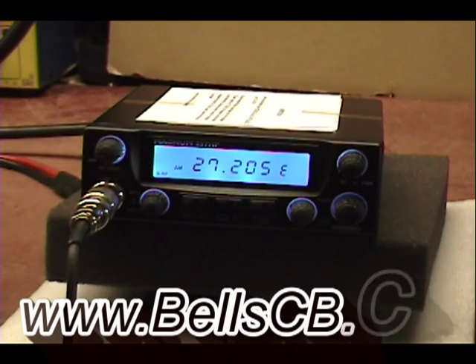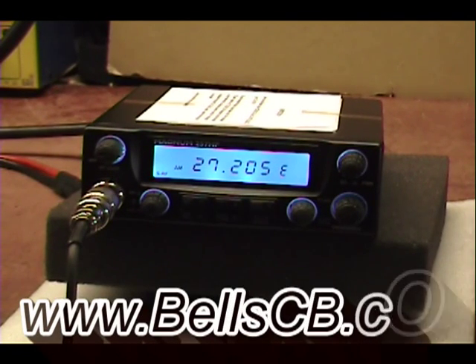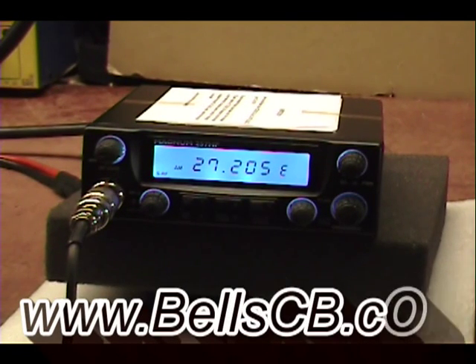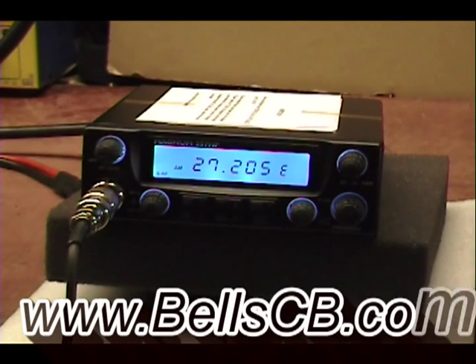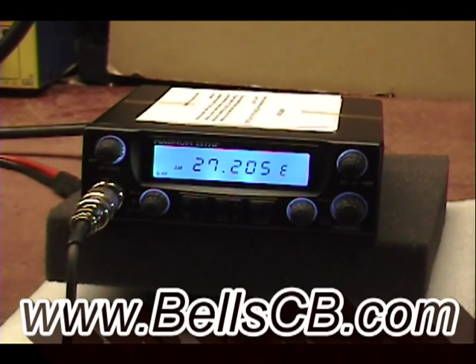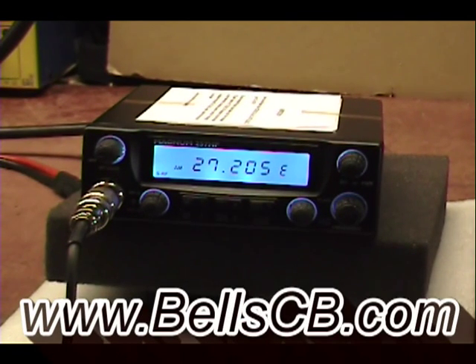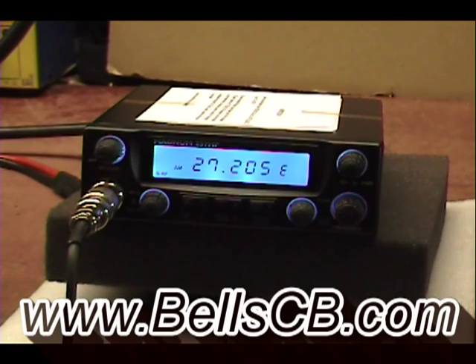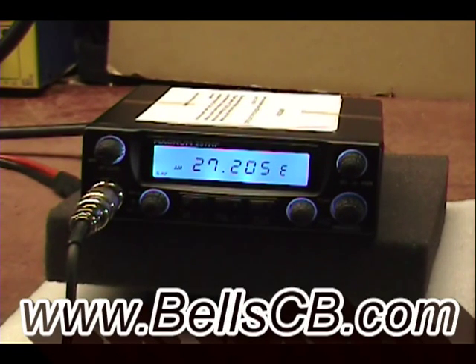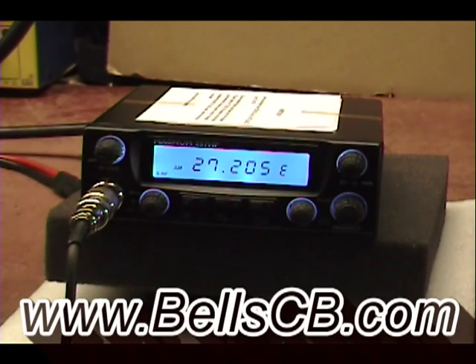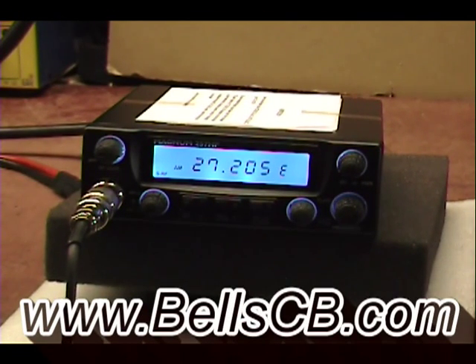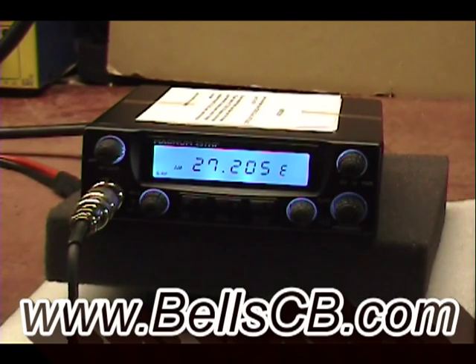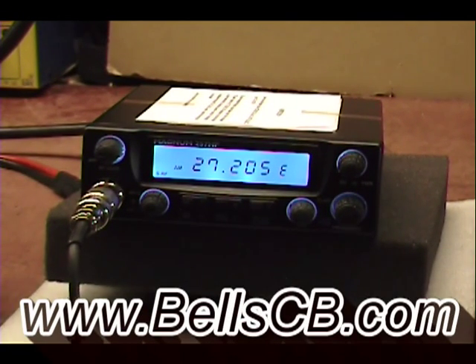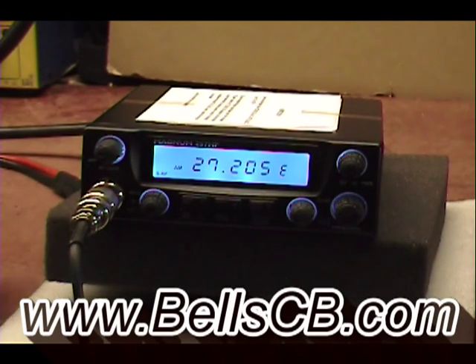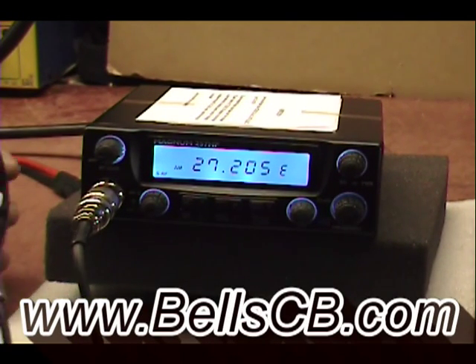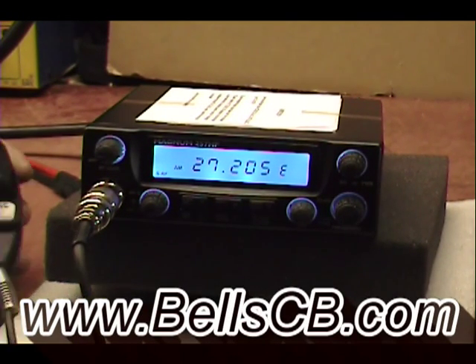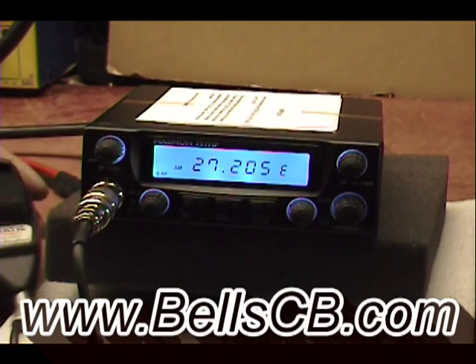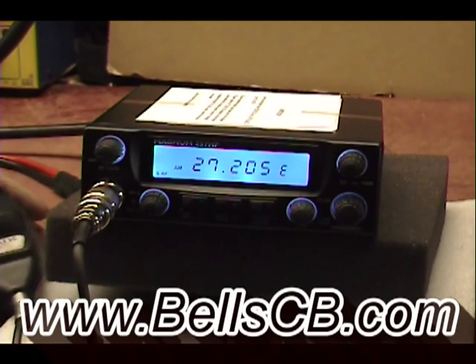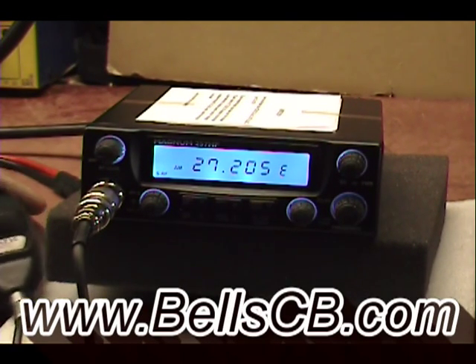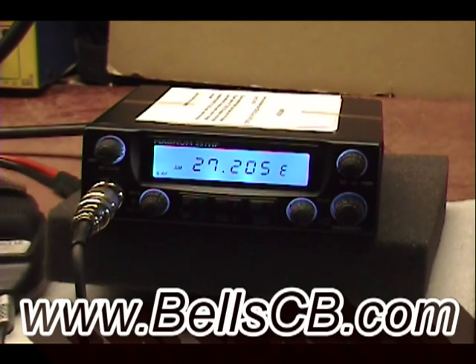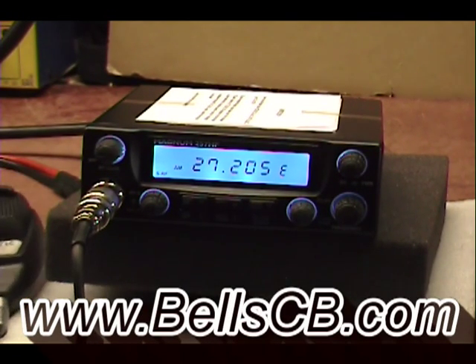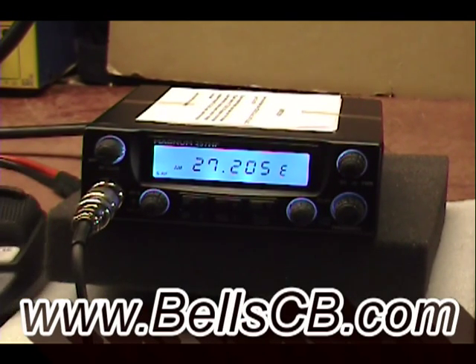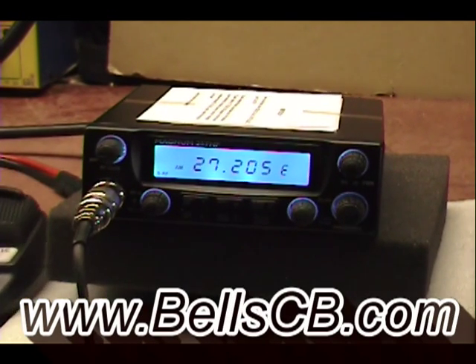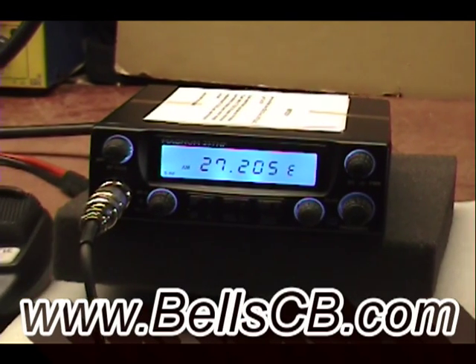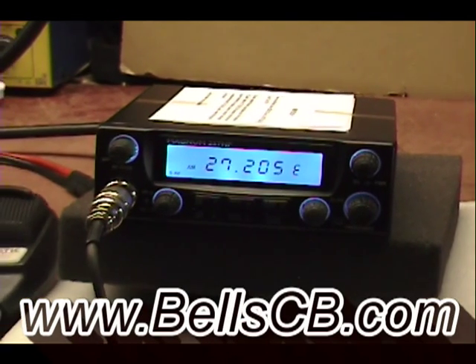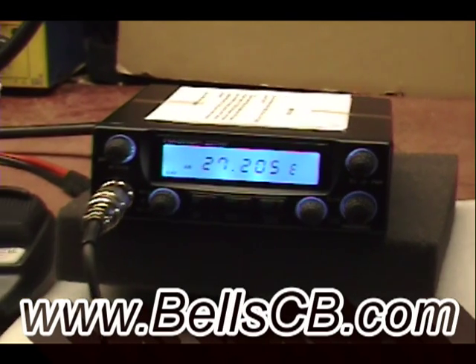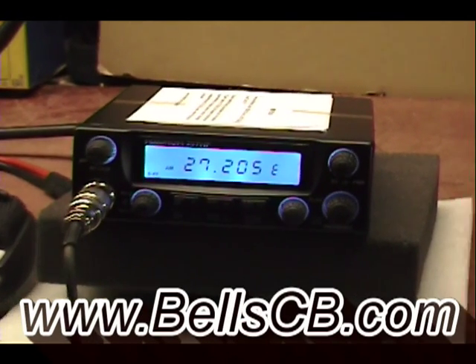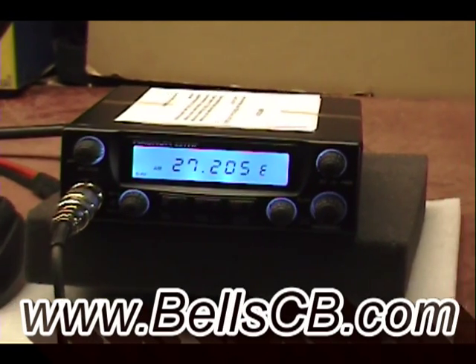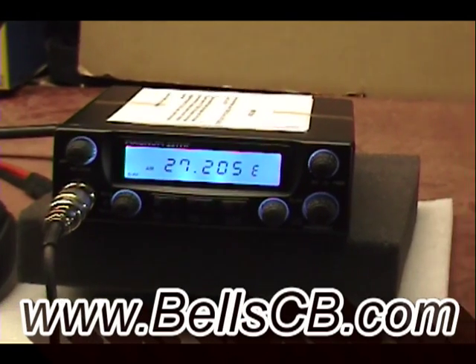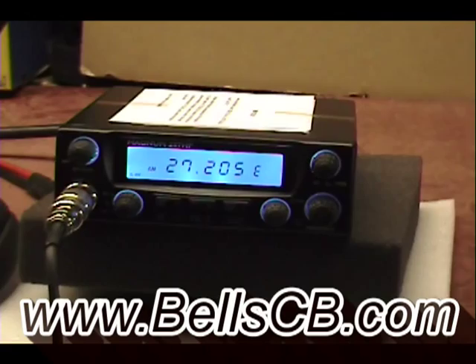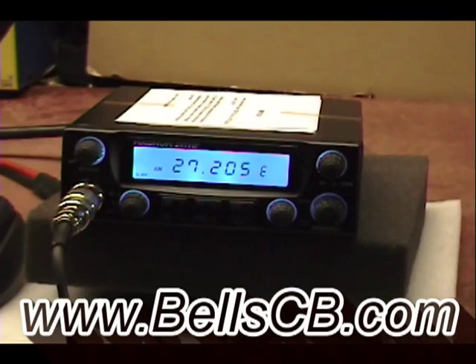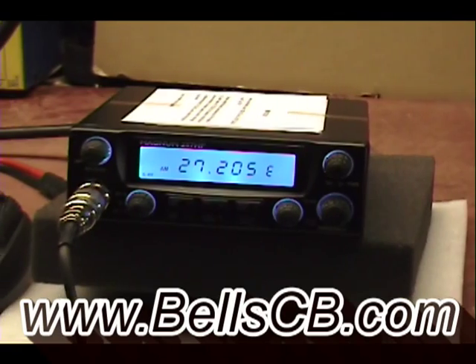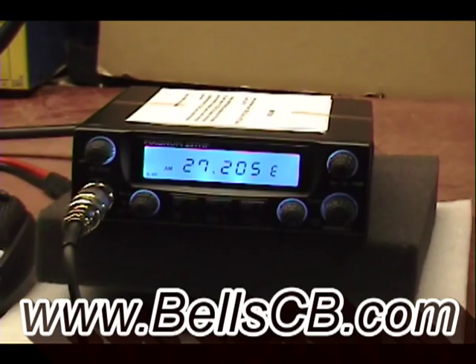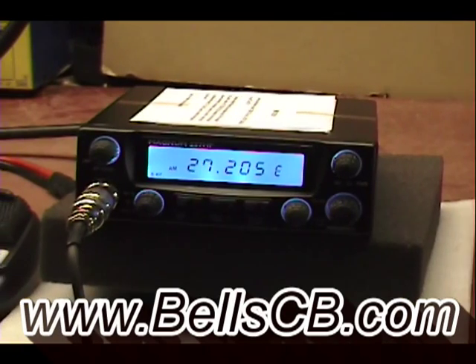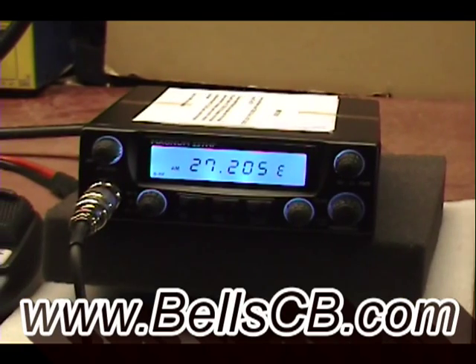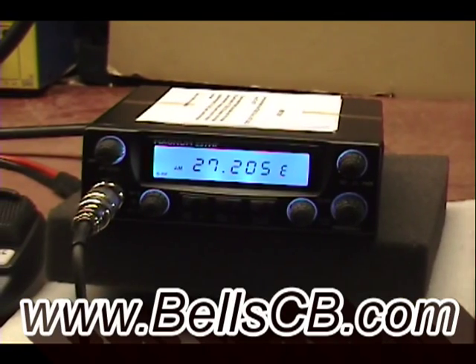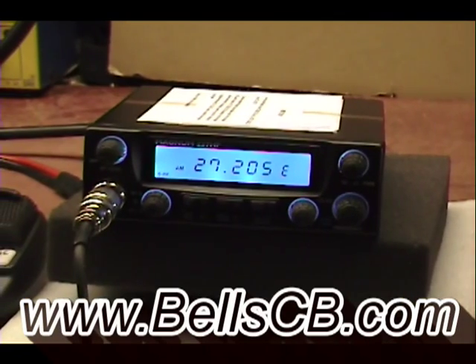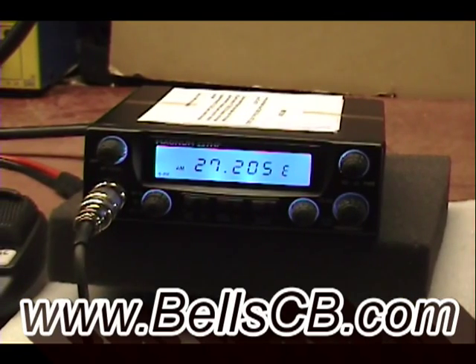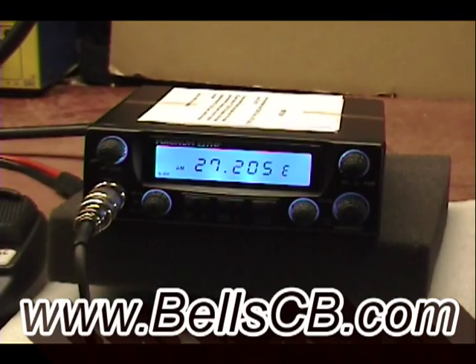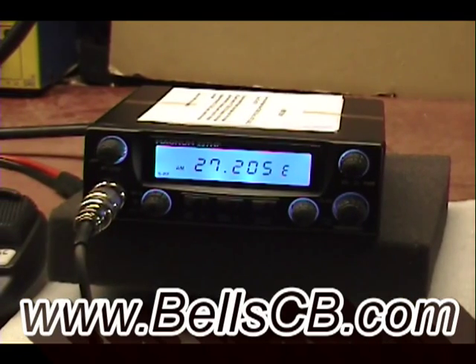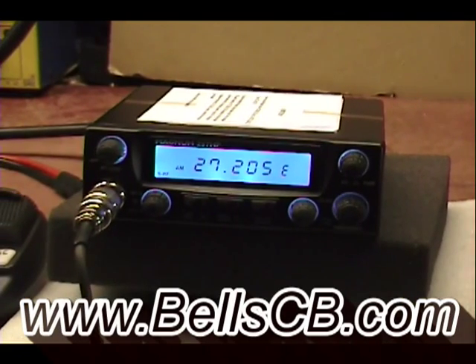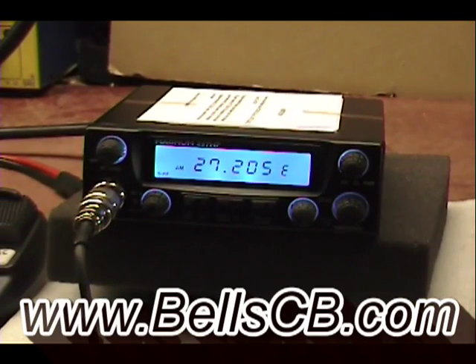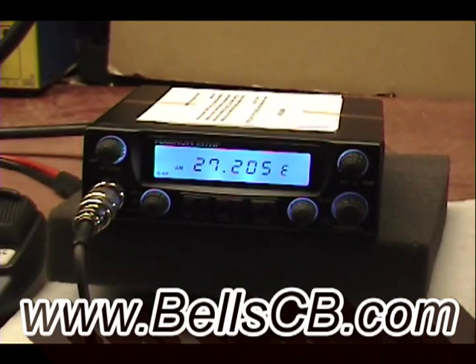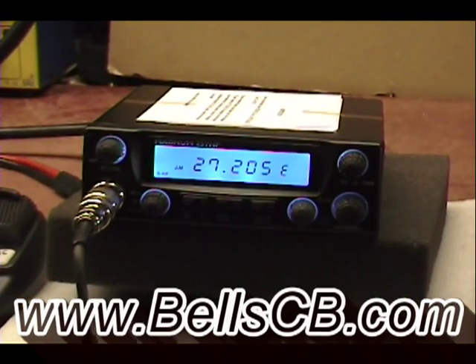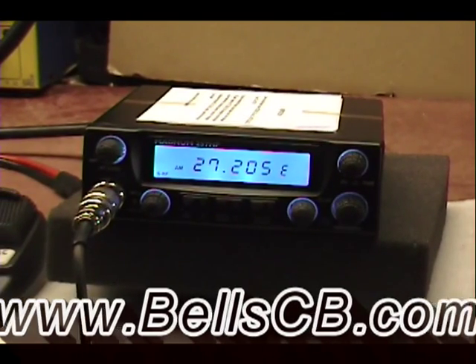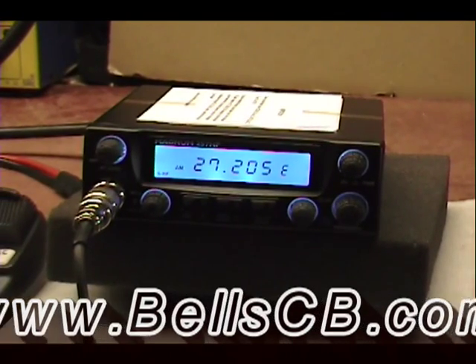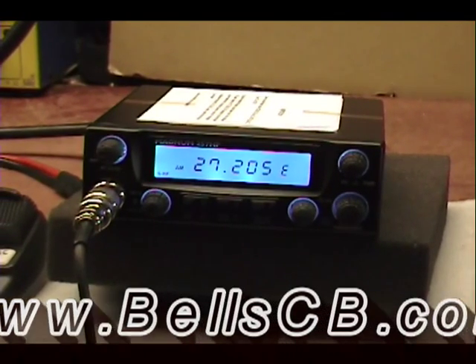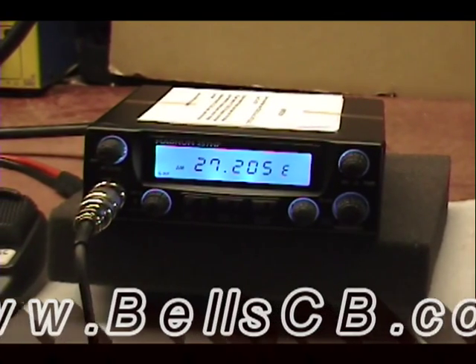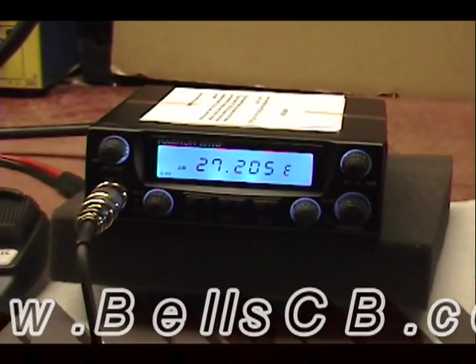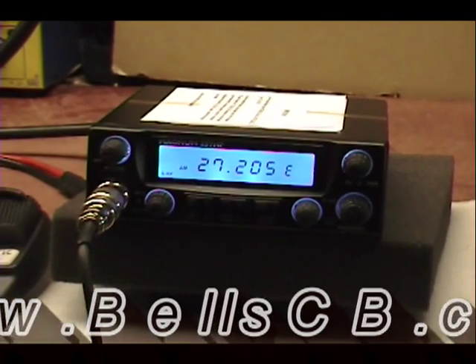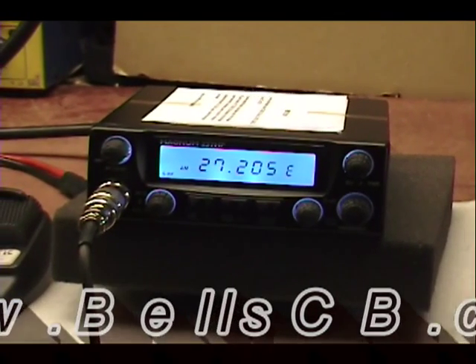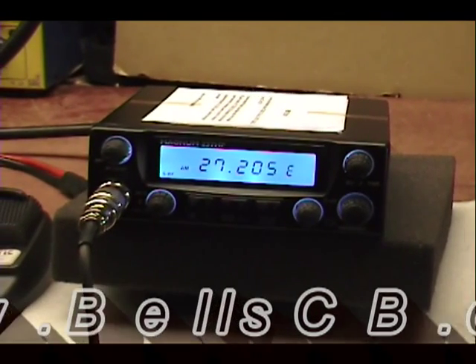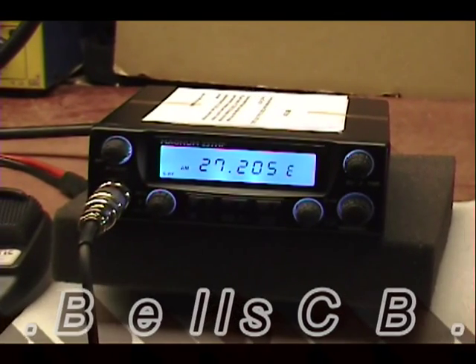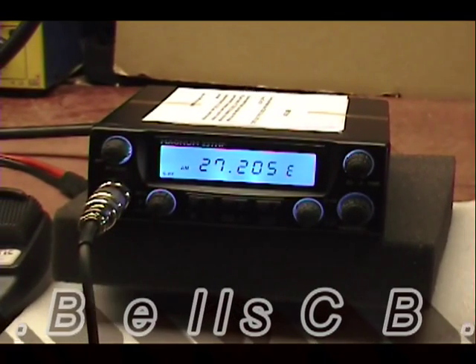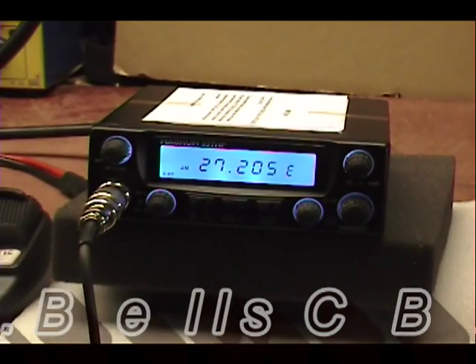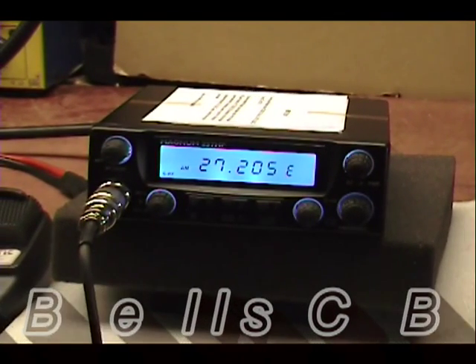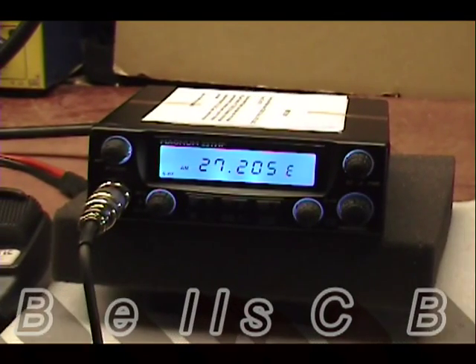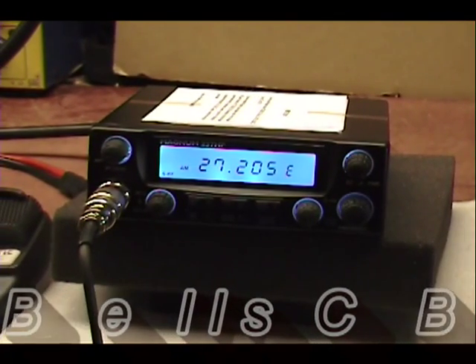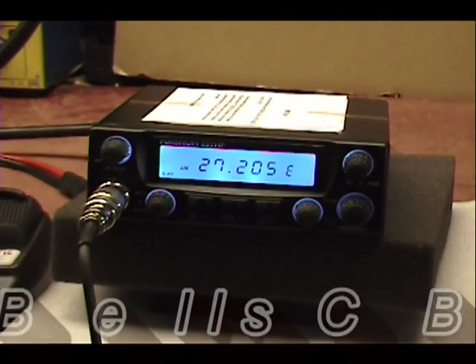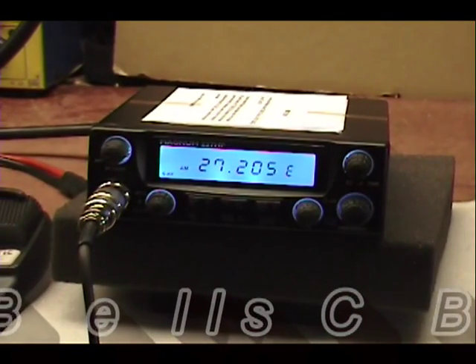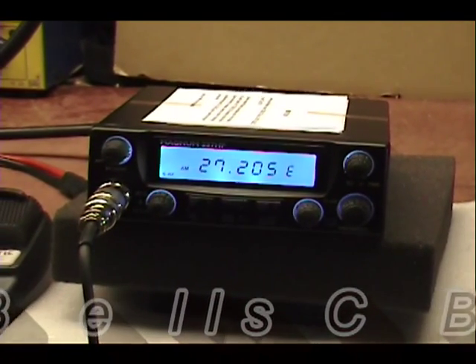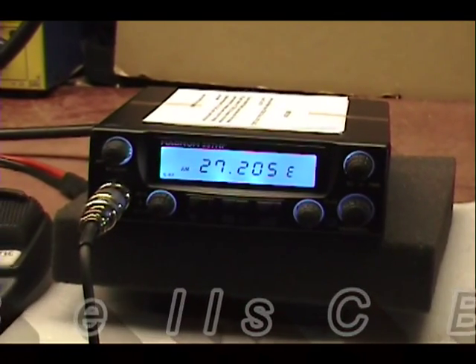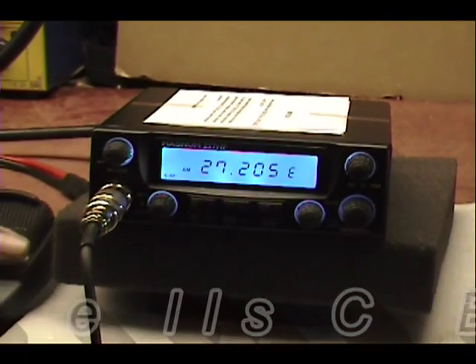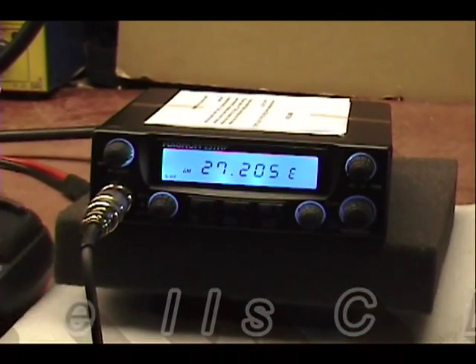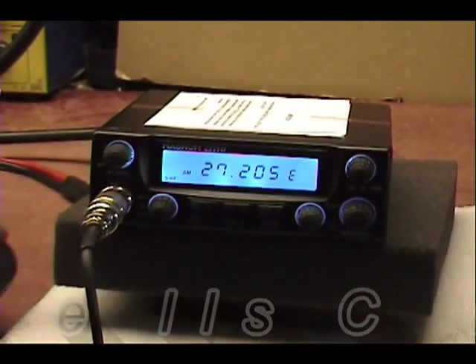Hello everybody and welcome to Bell CB. We're looking at a Magnum 257 HP. This is for John in New Jersey and it's a tune-up report.